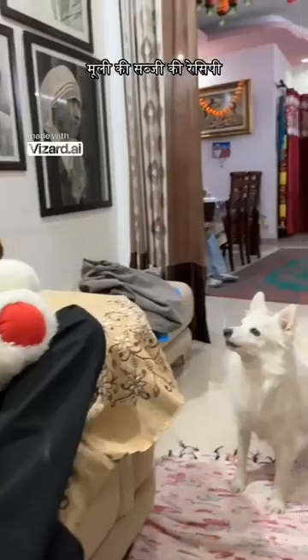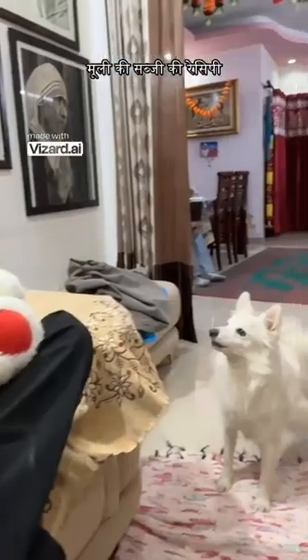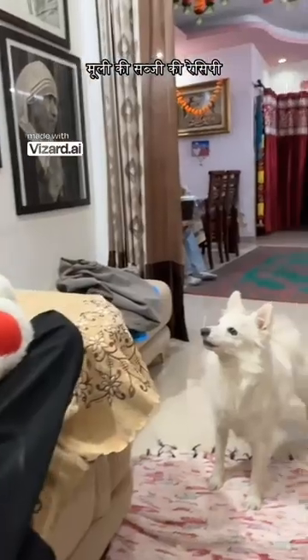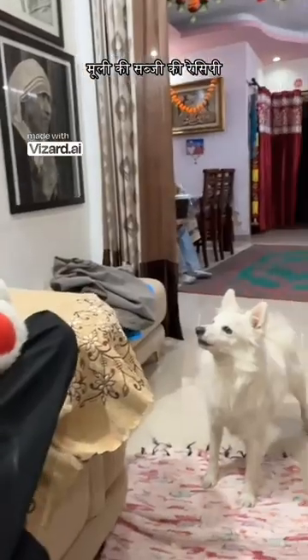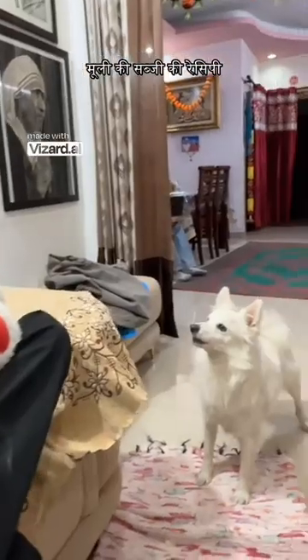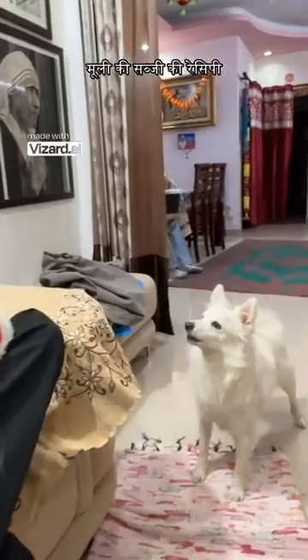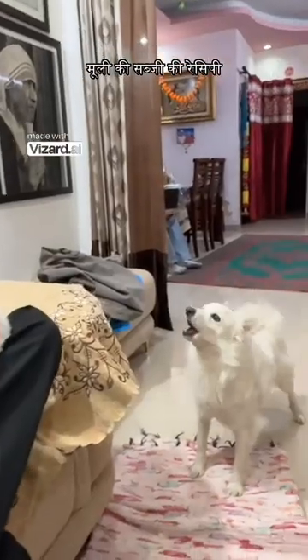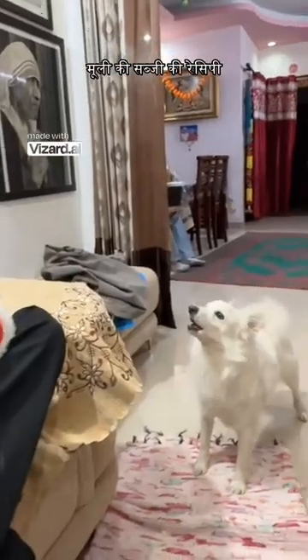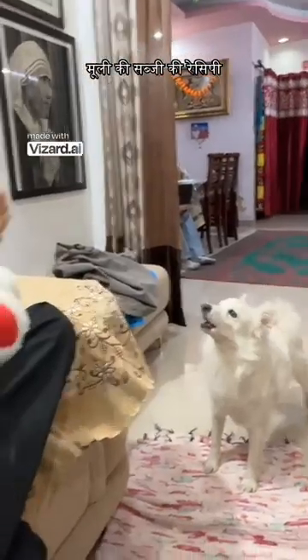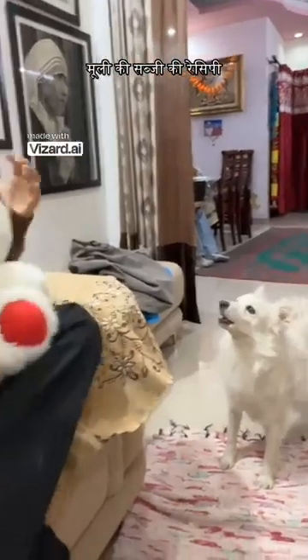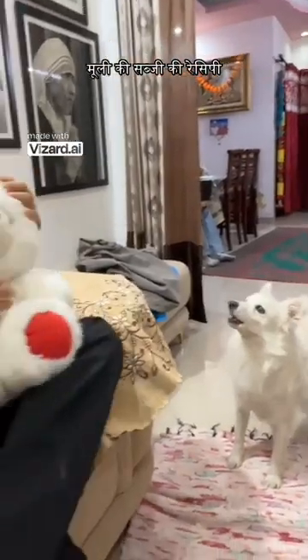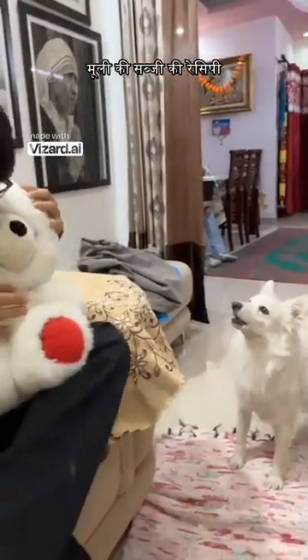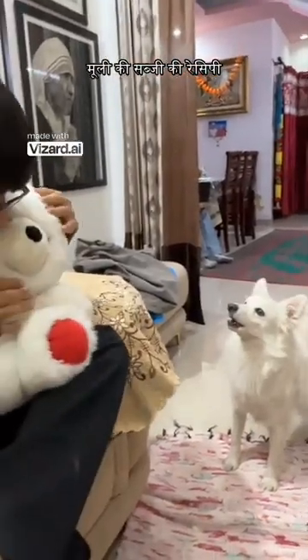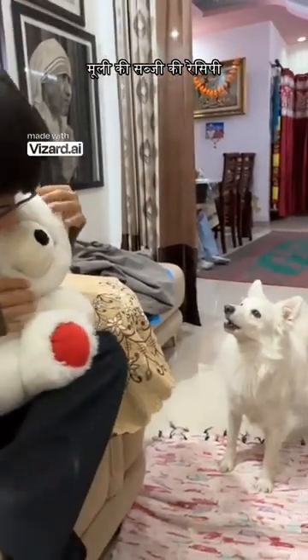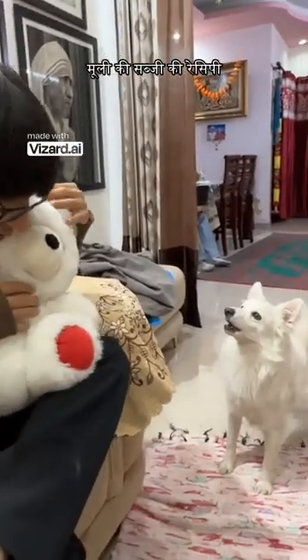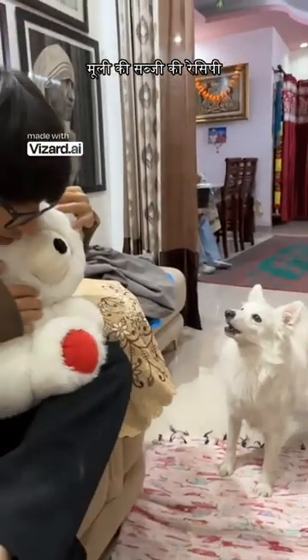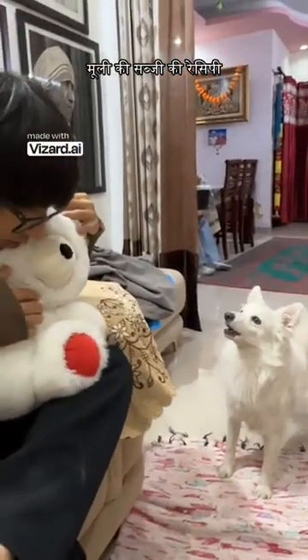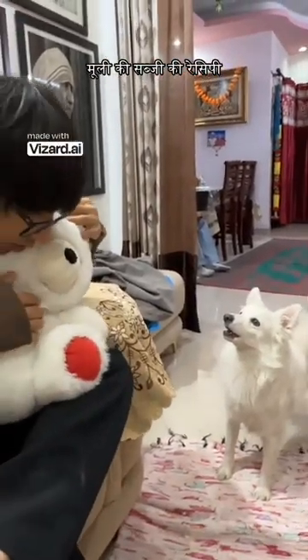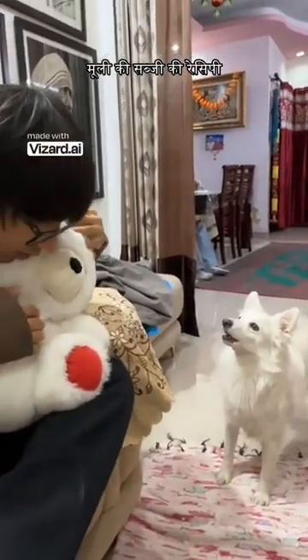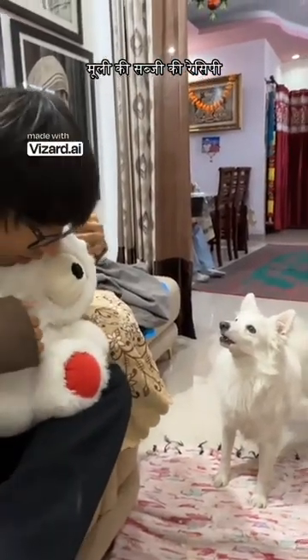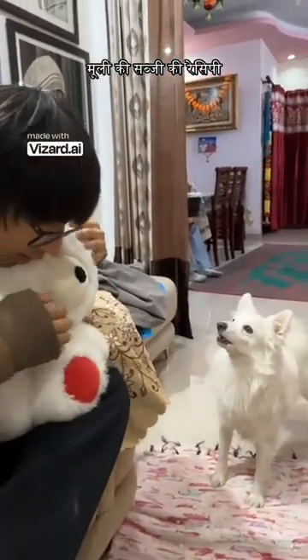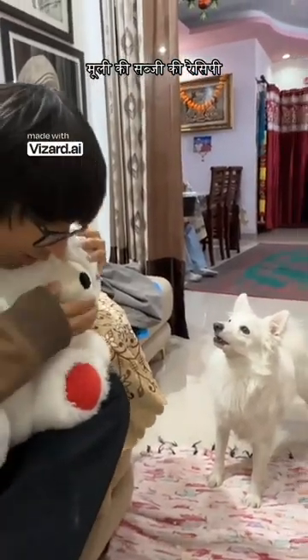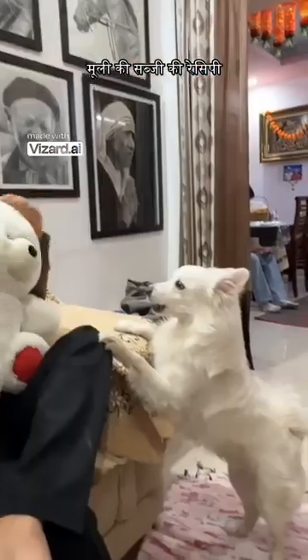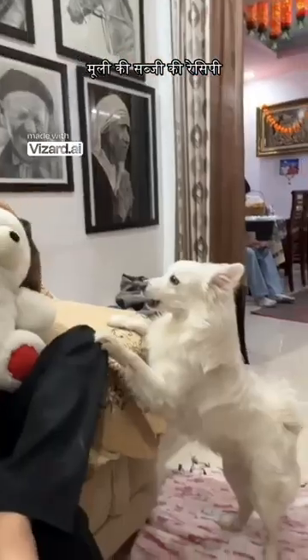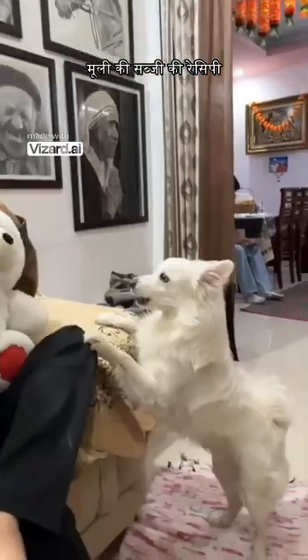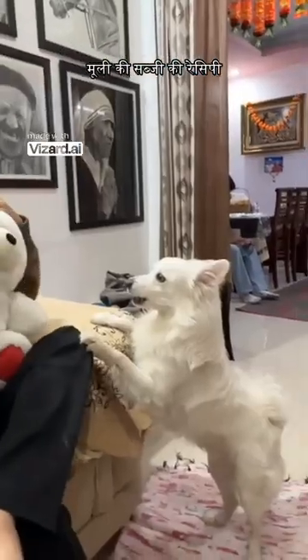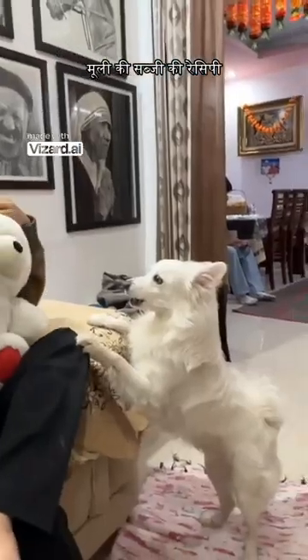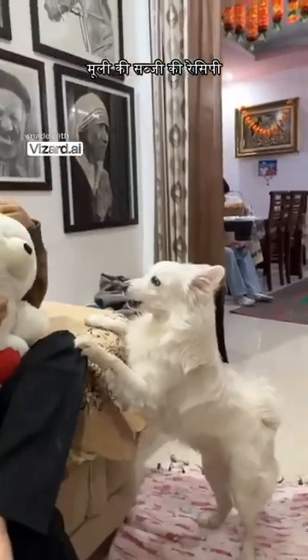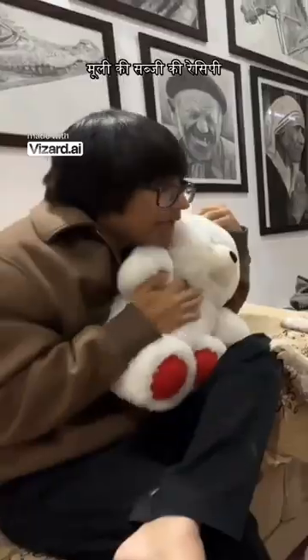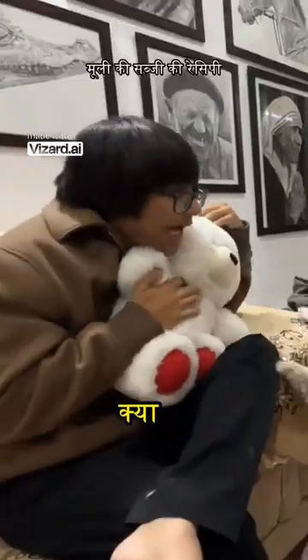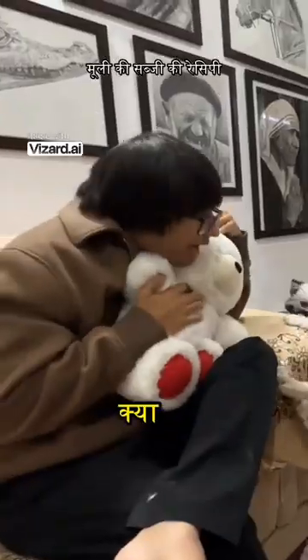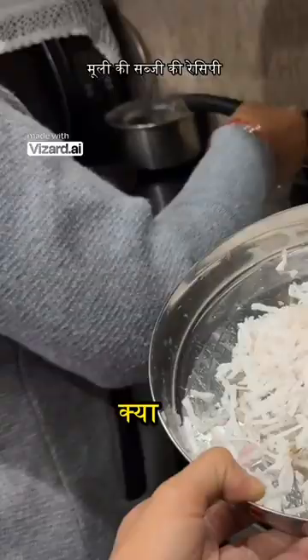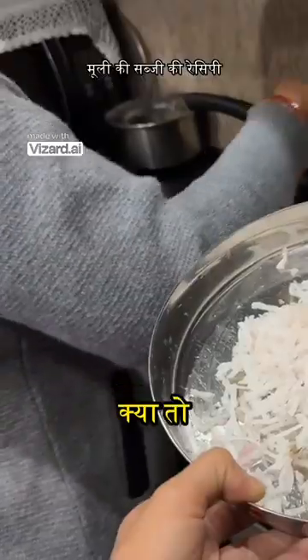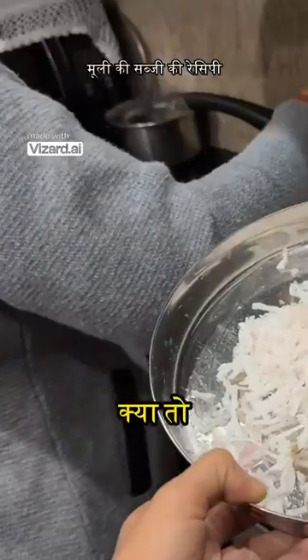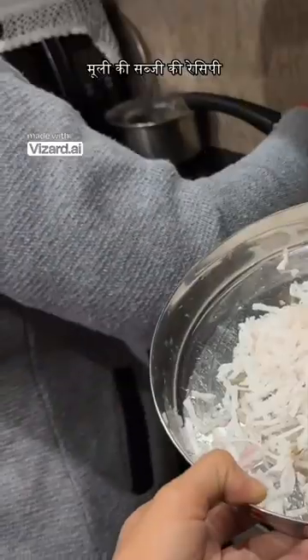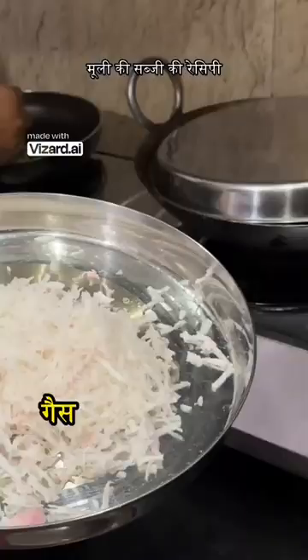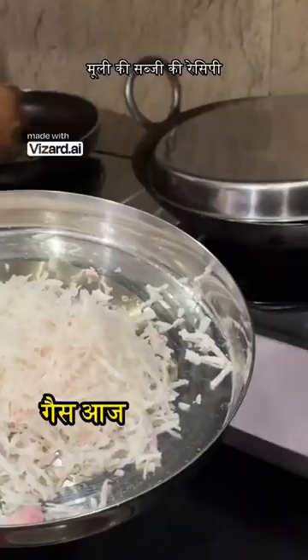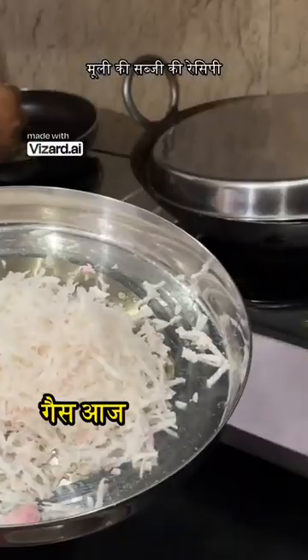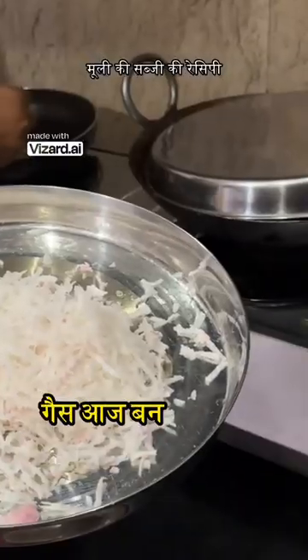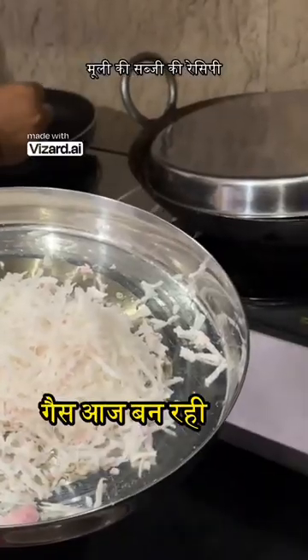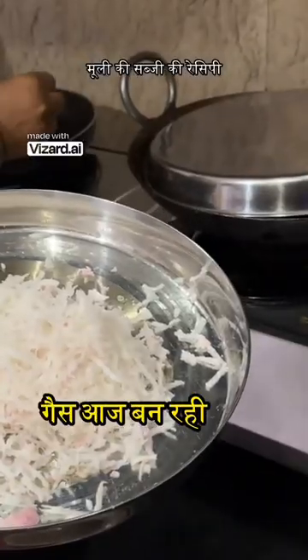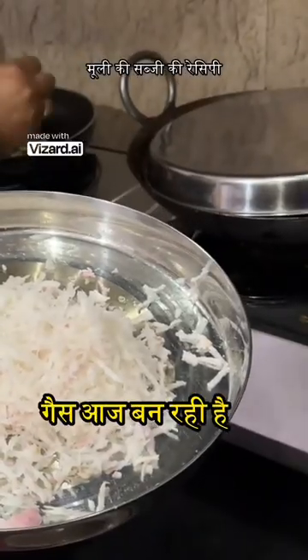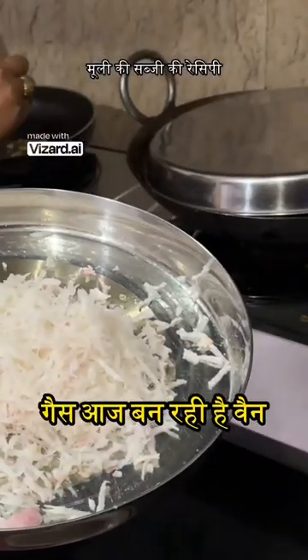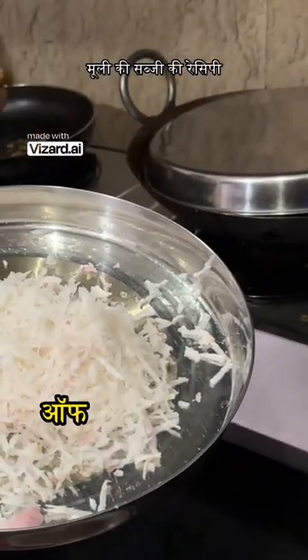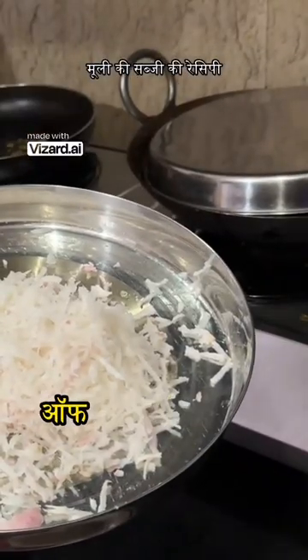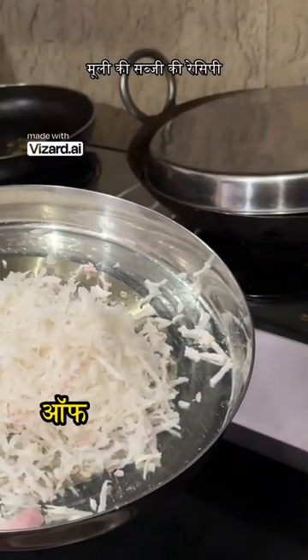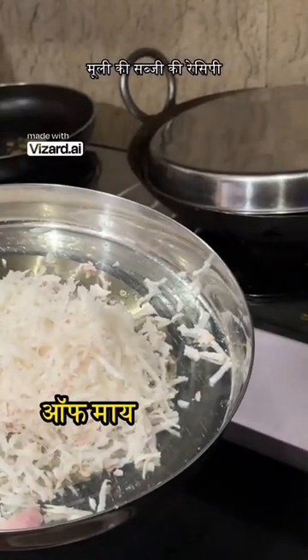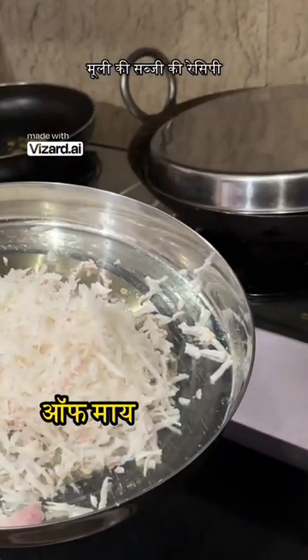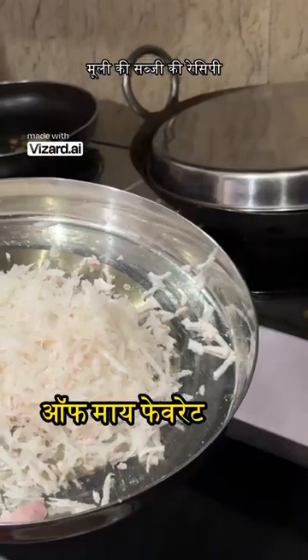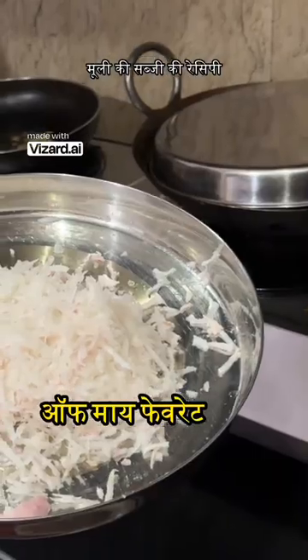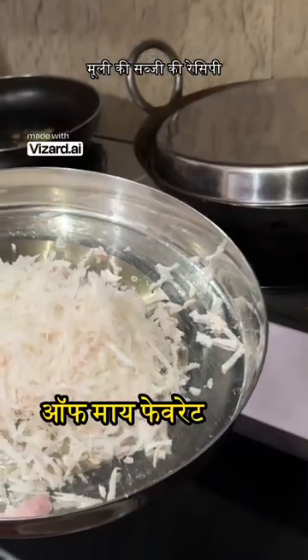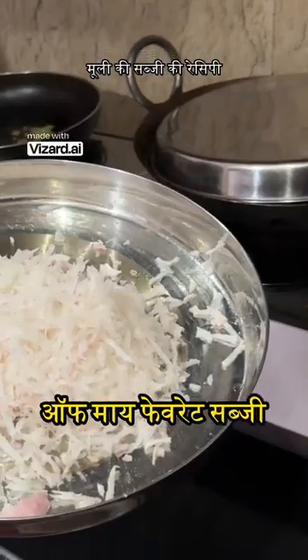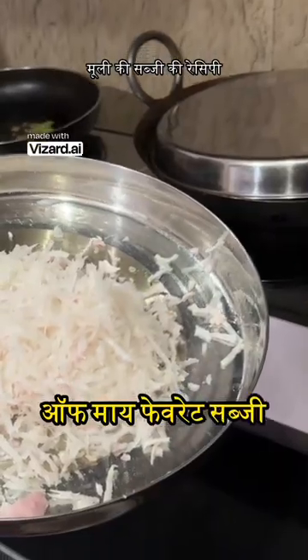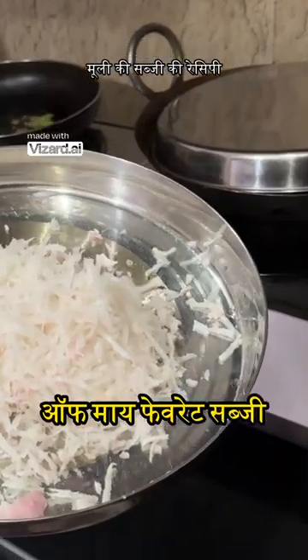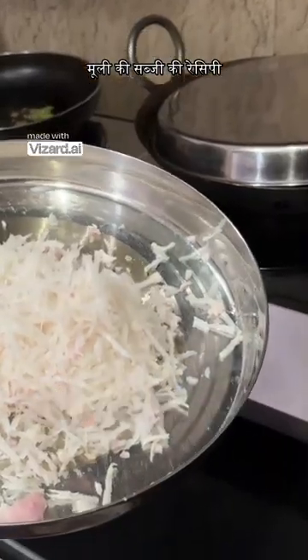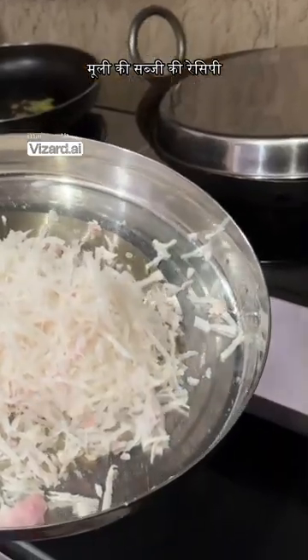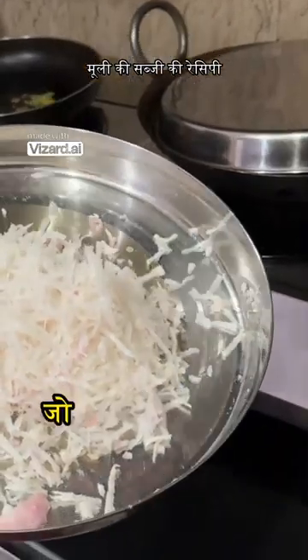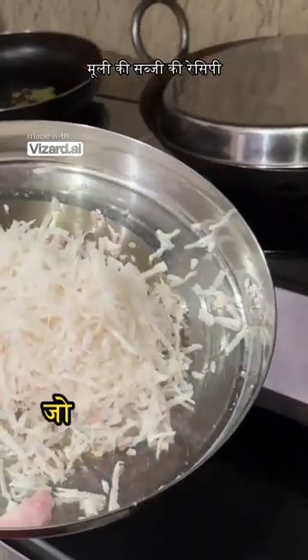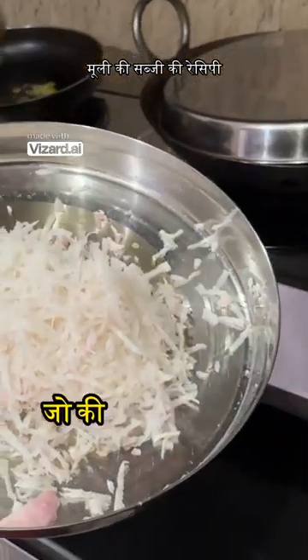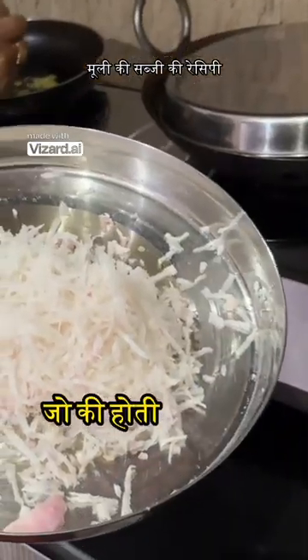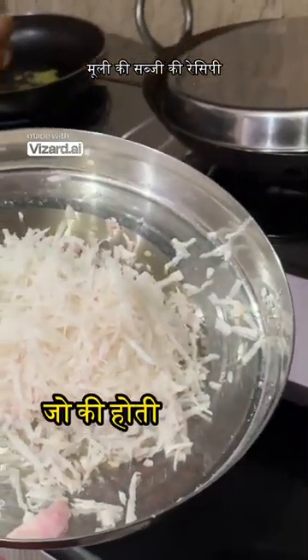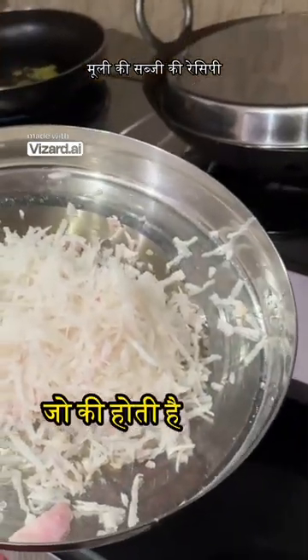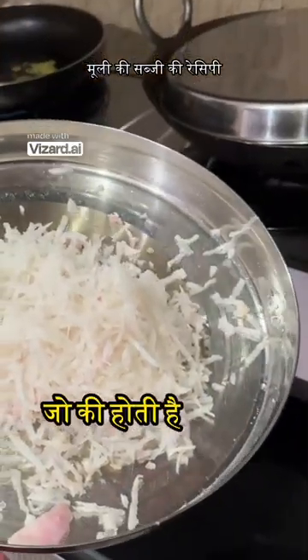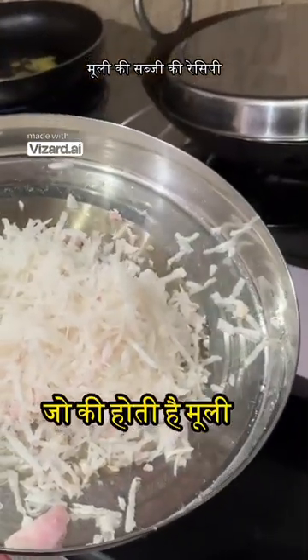Allo! So guys, today we are making one of my favorite vegetables. This is Mooli.